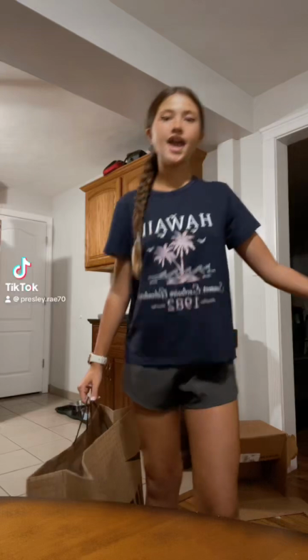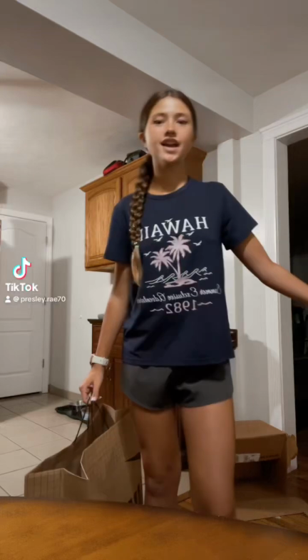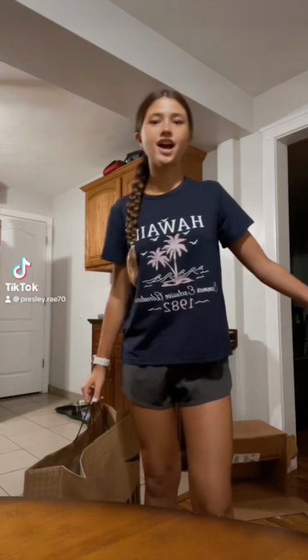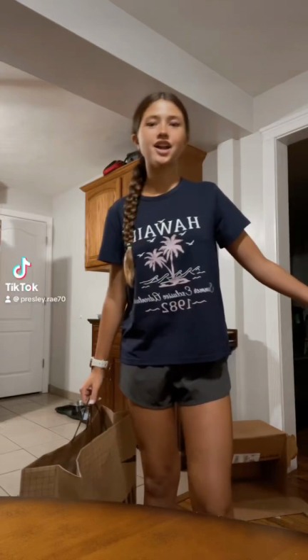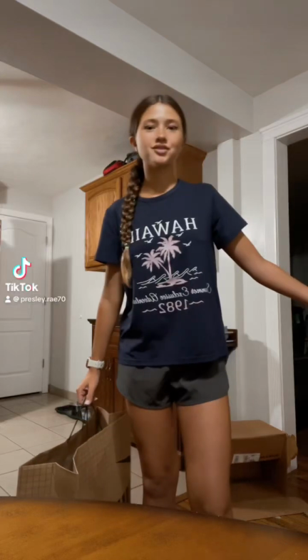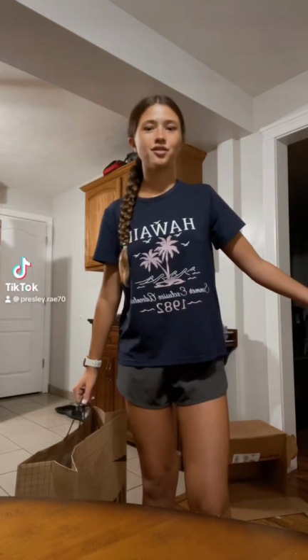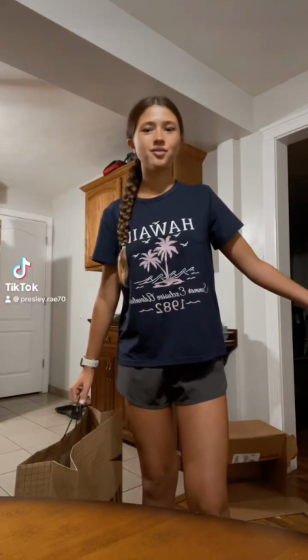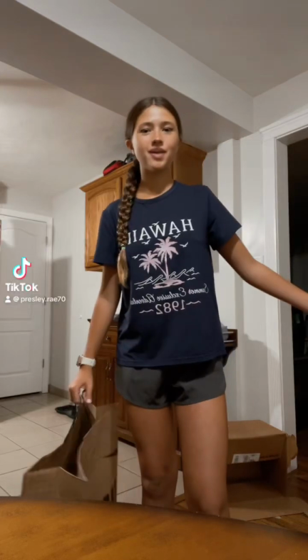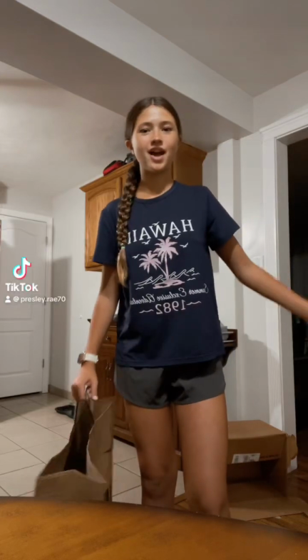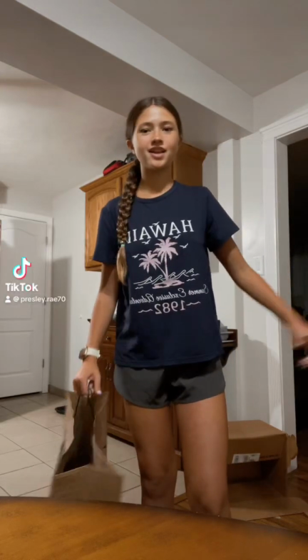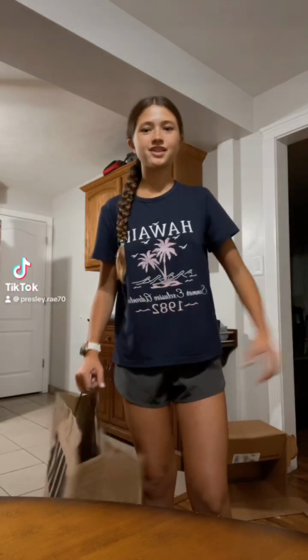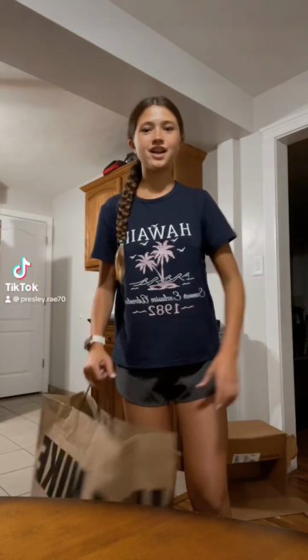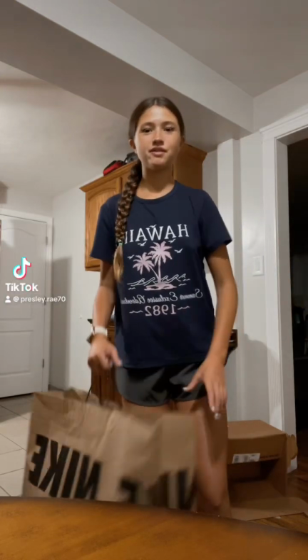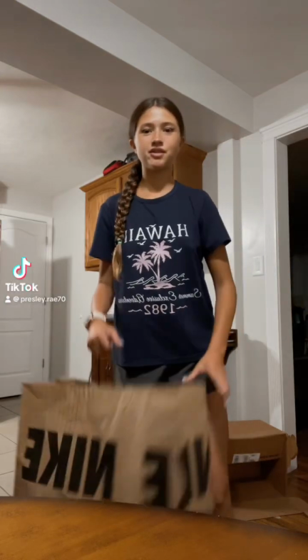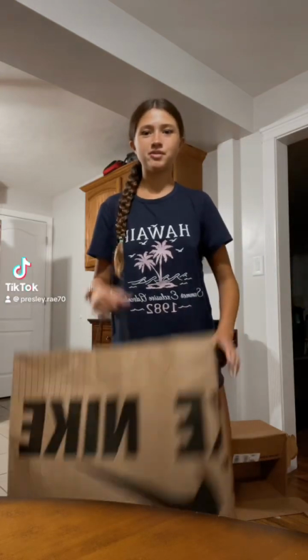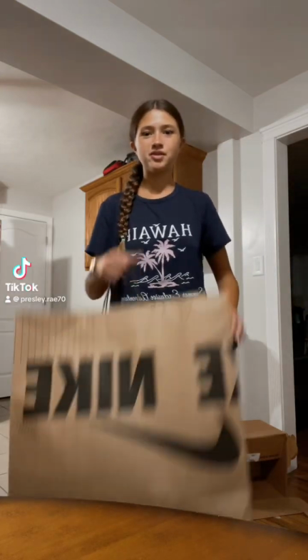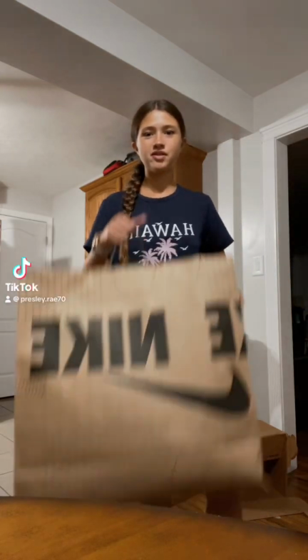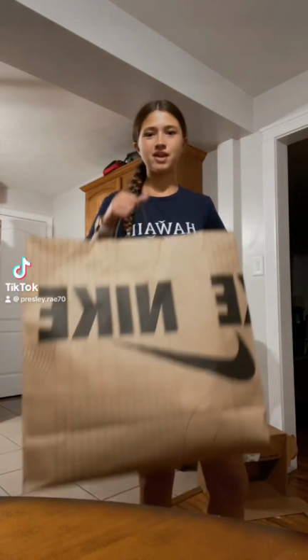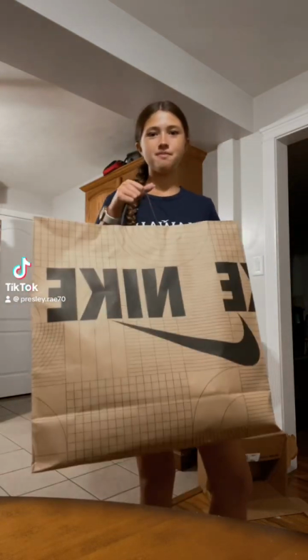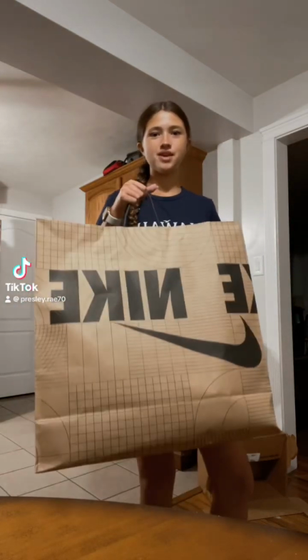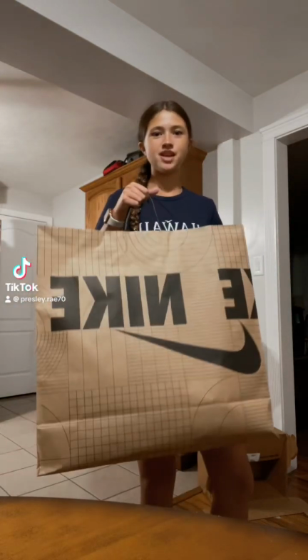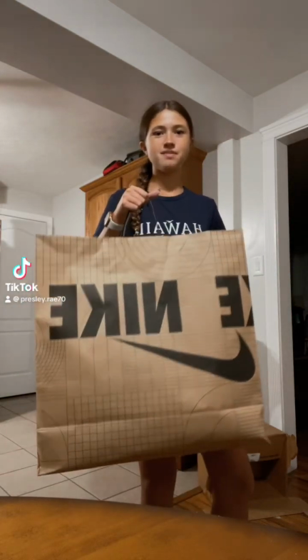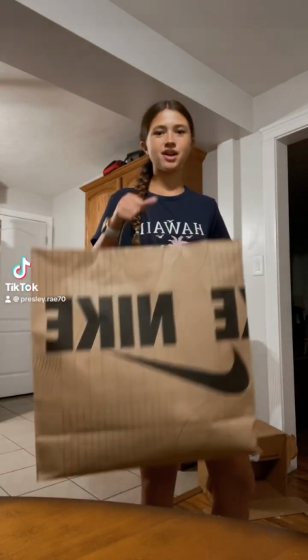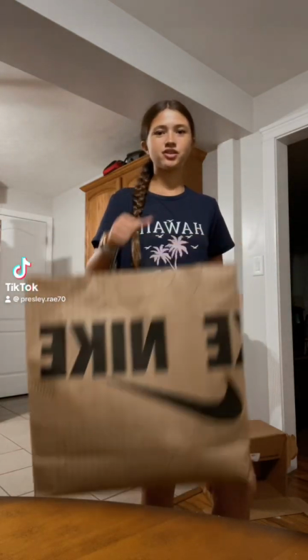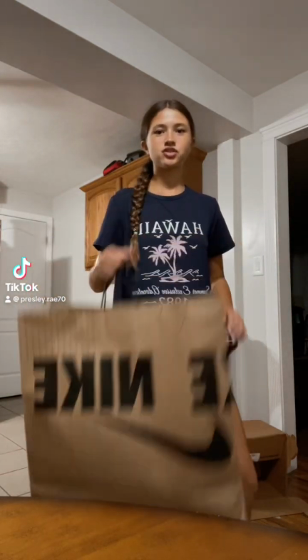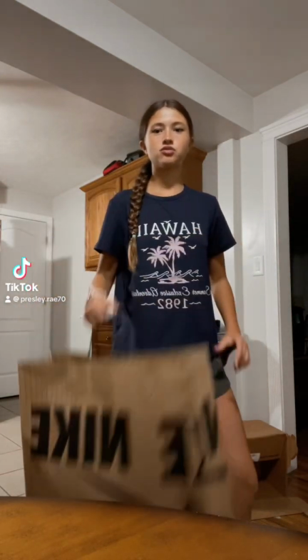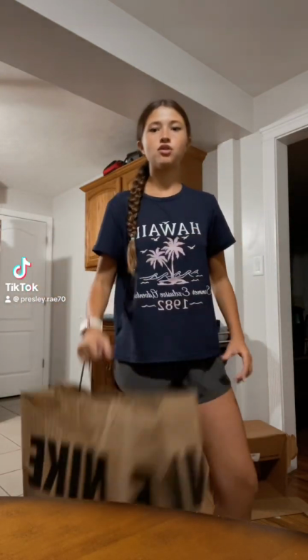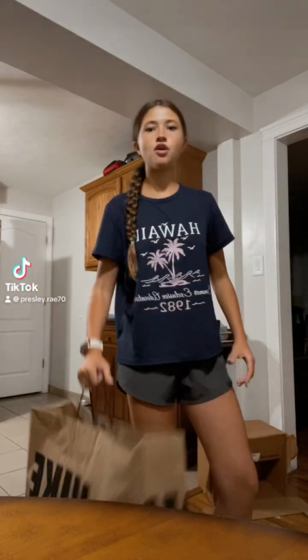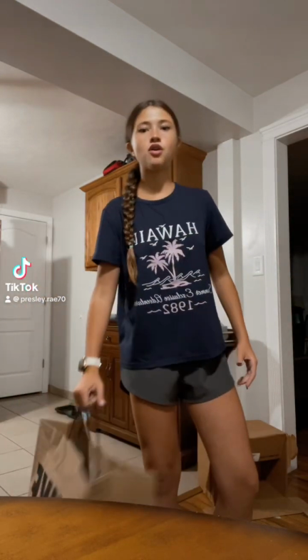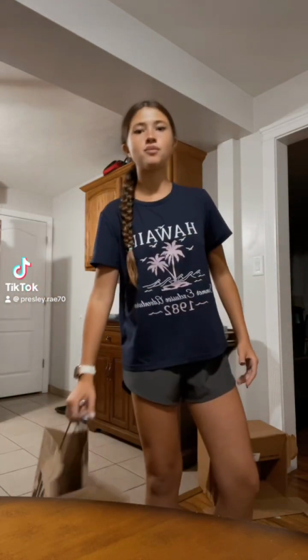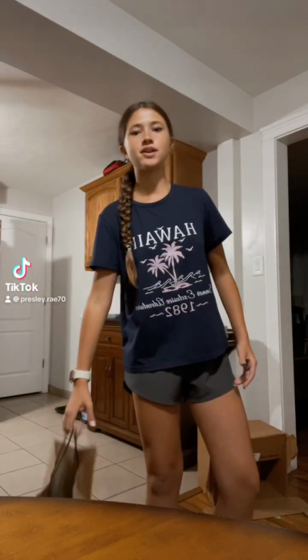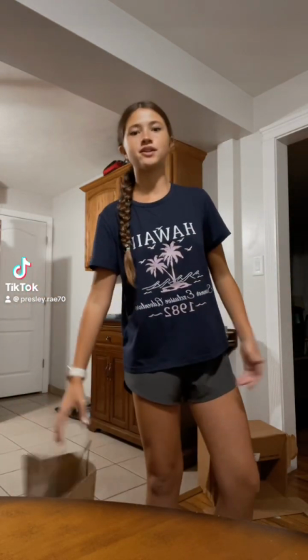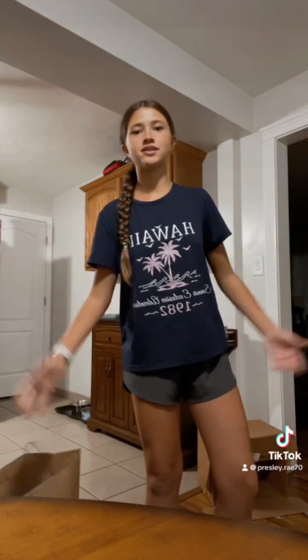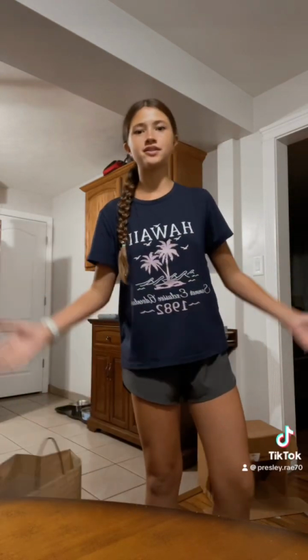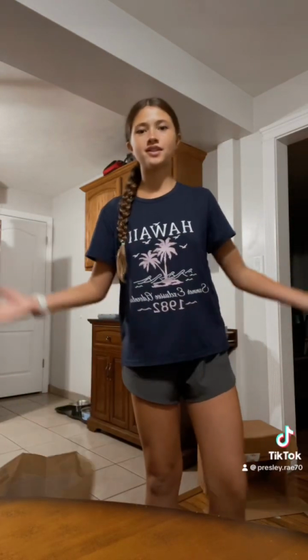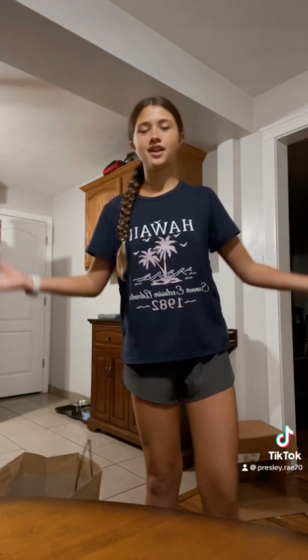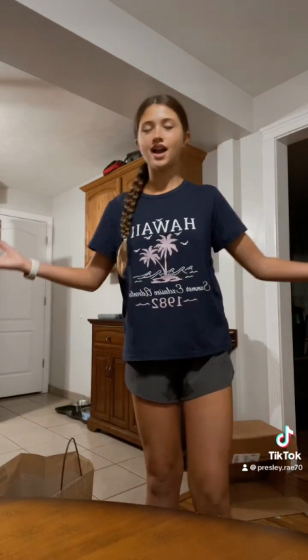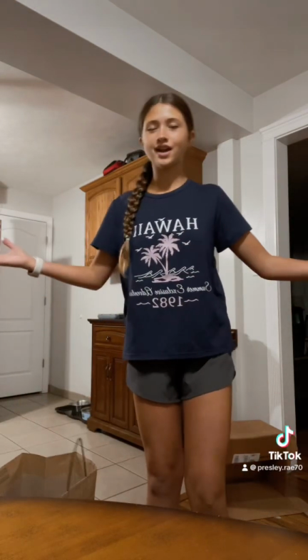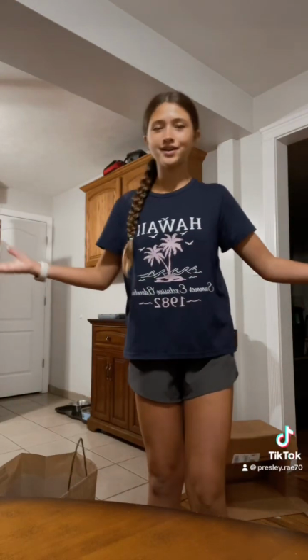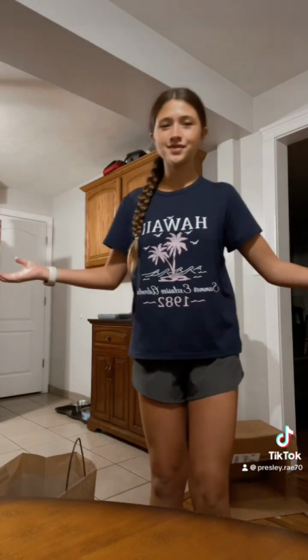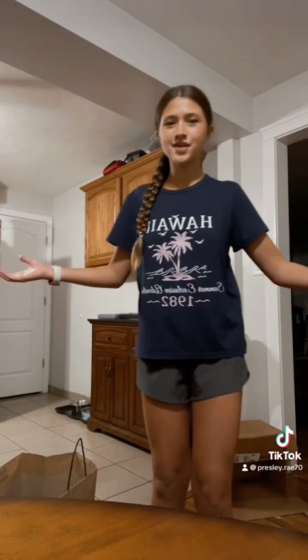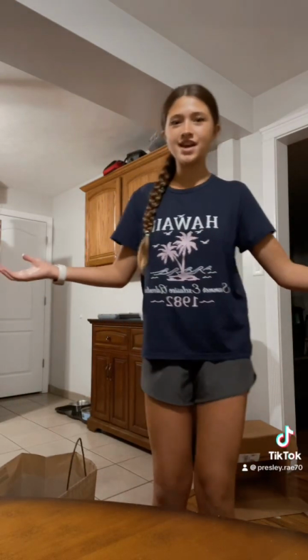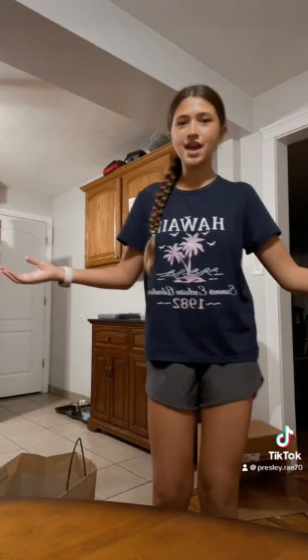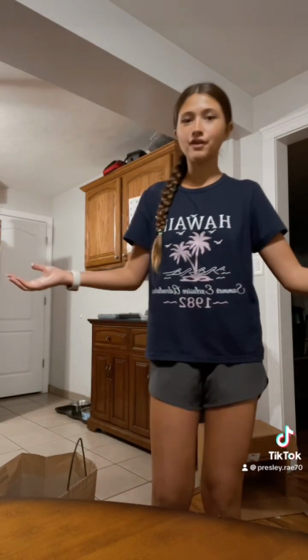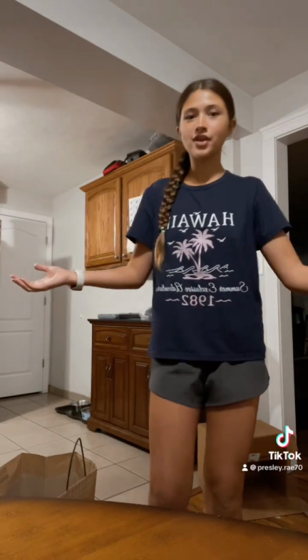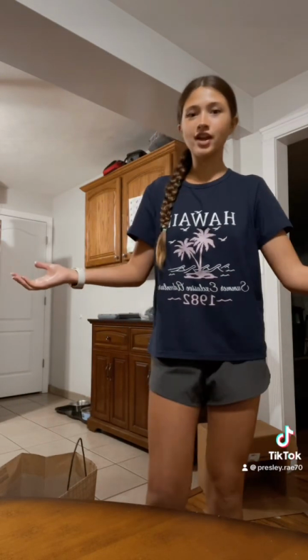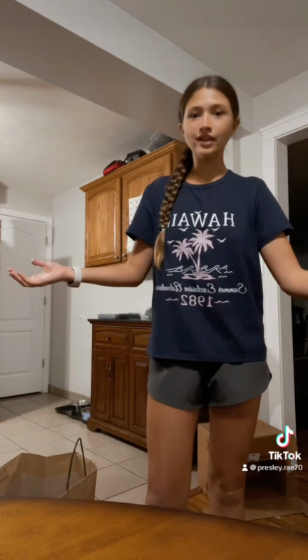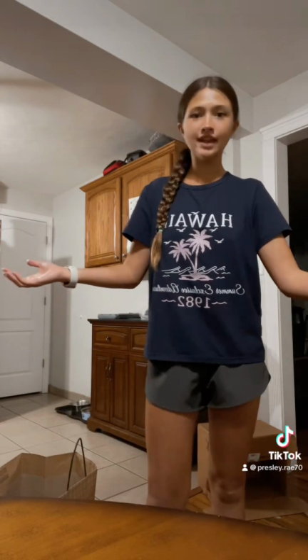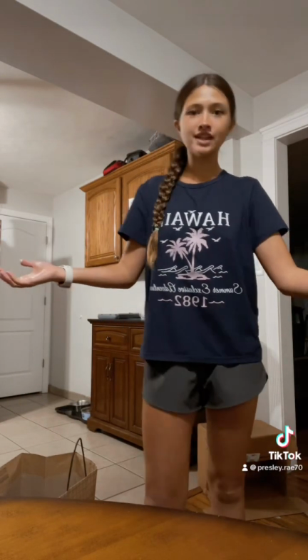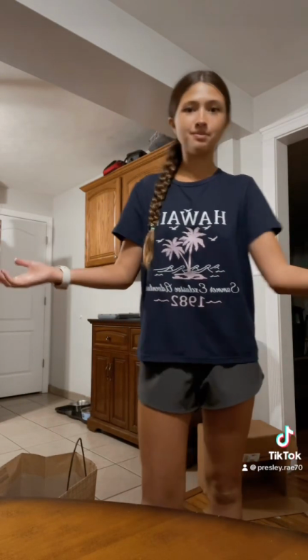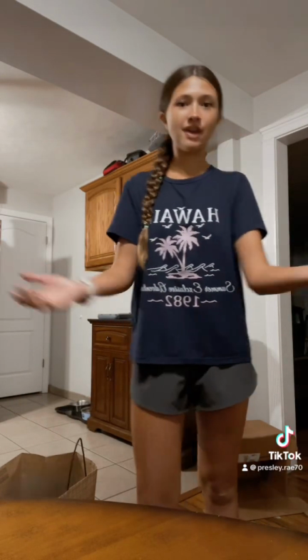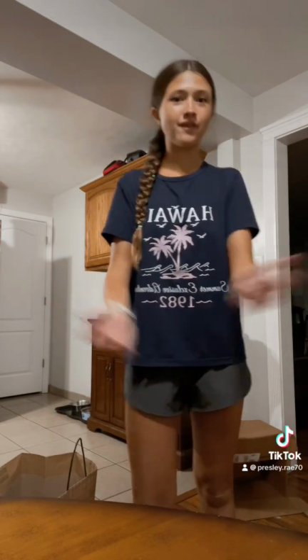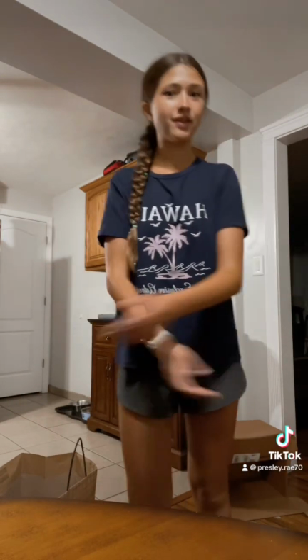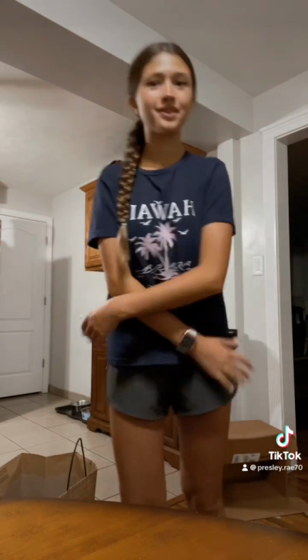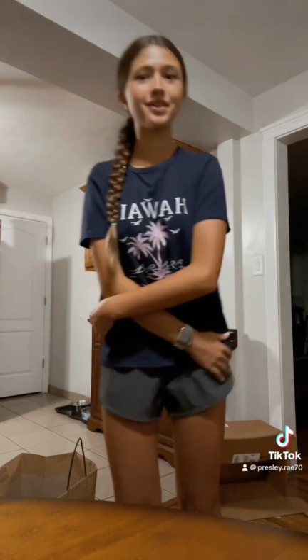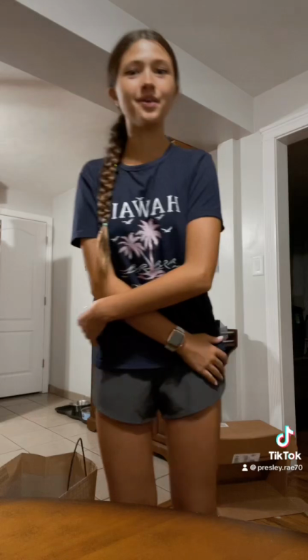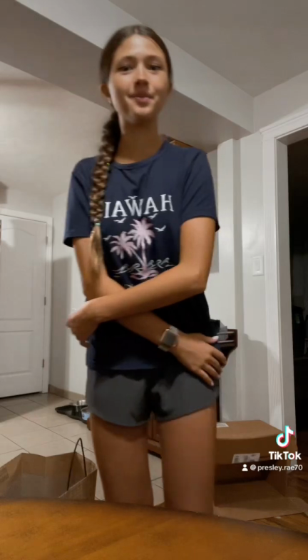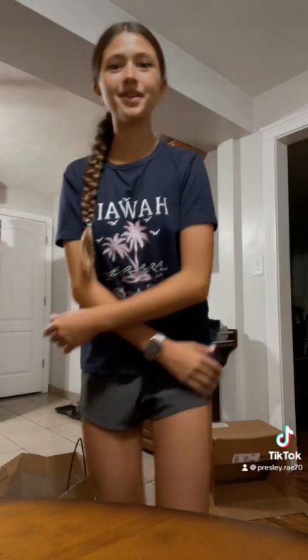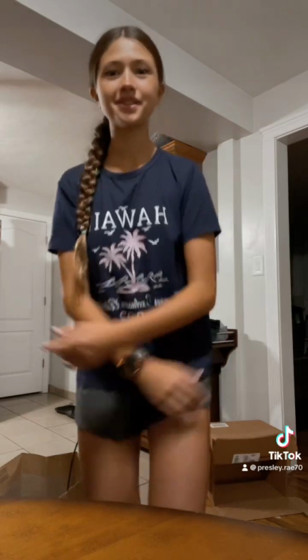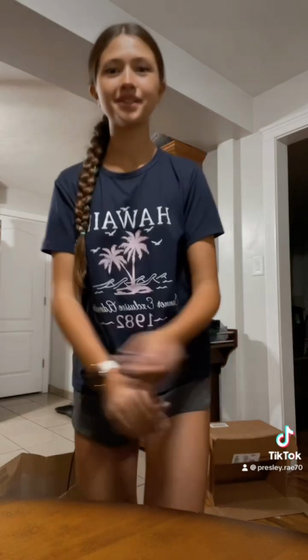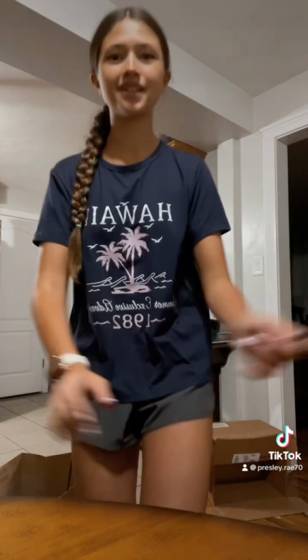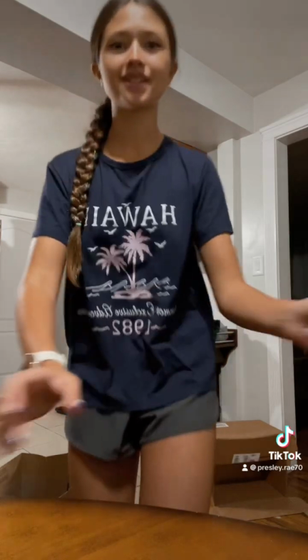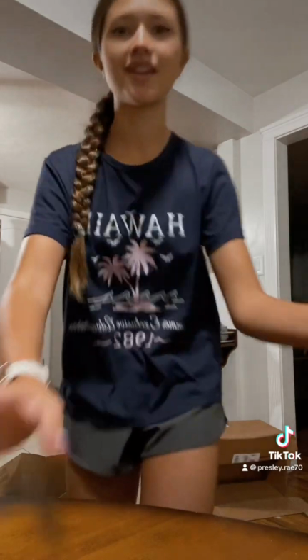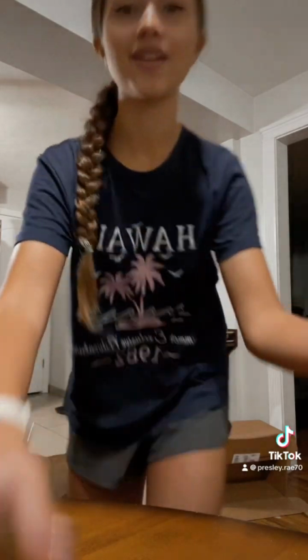Hey guys, welcome back. Today we're going to be doing a mini back-to-school haul because I couldn't find everything I liked, but I found some. So let's go.